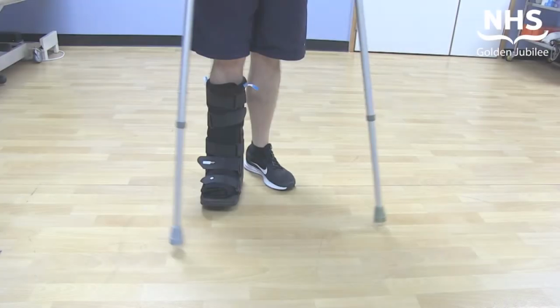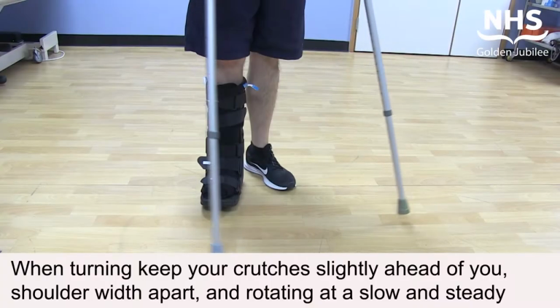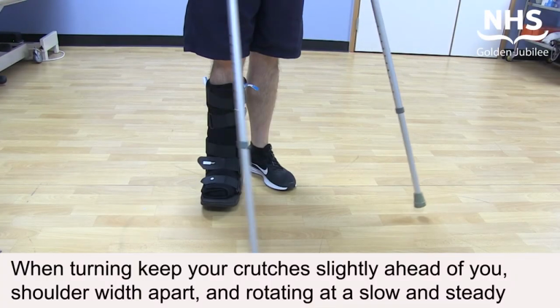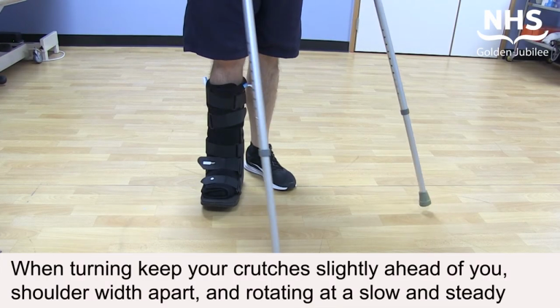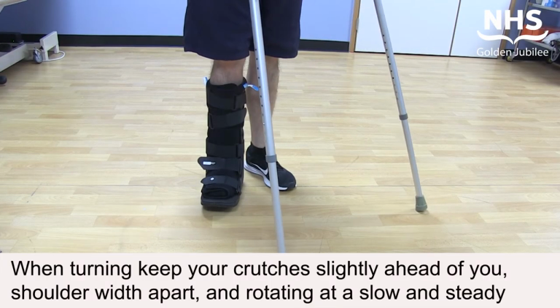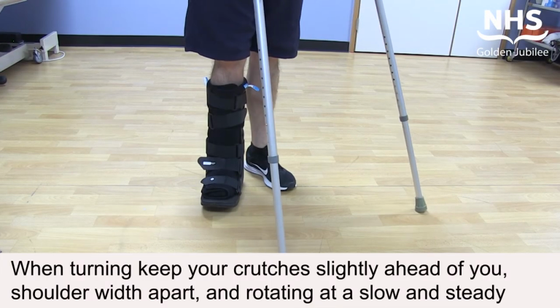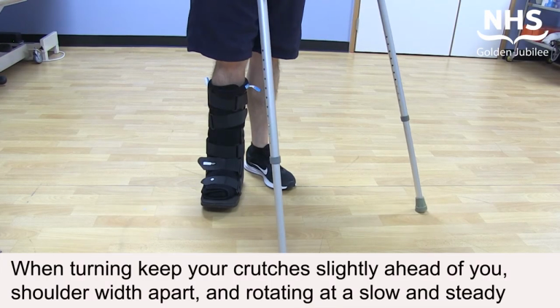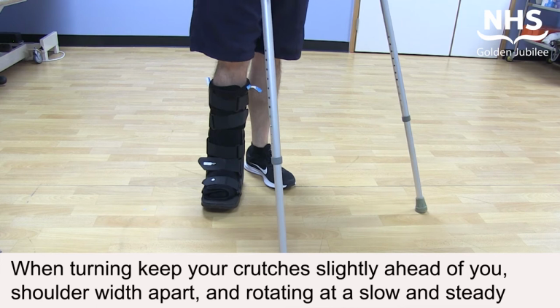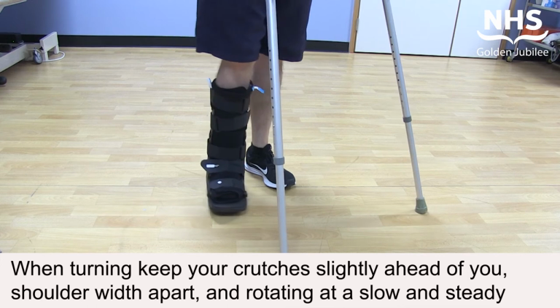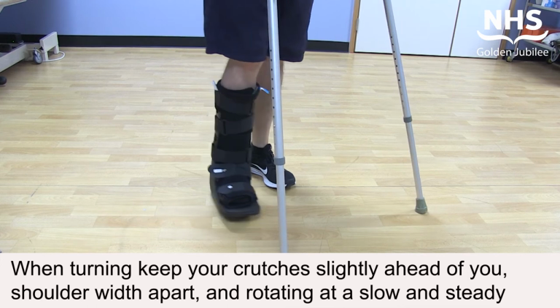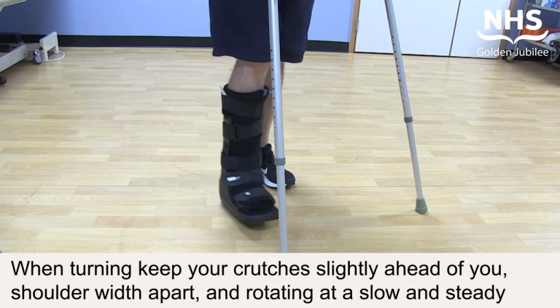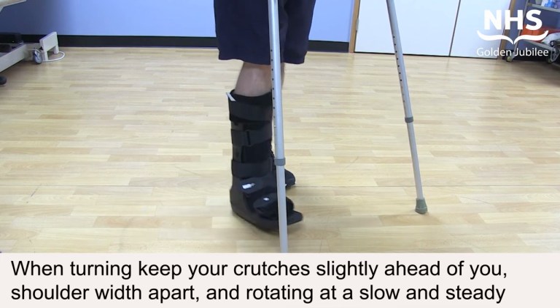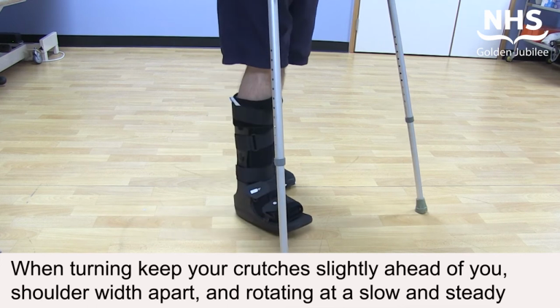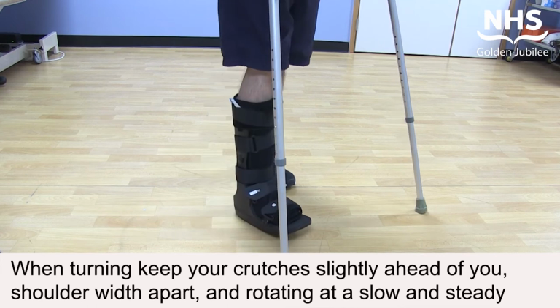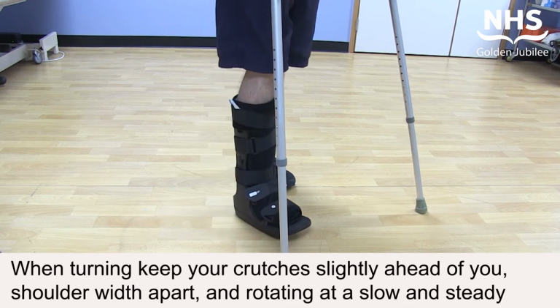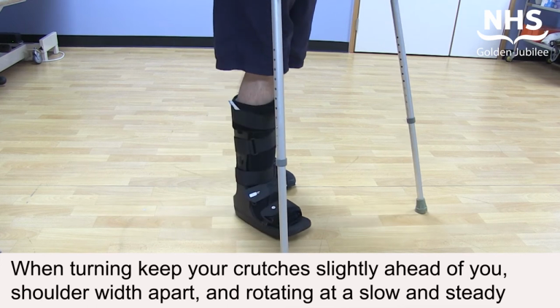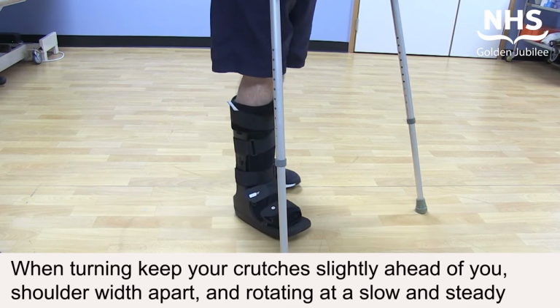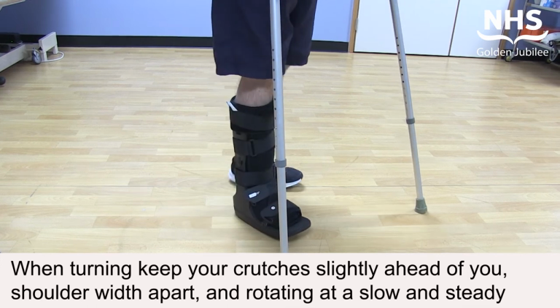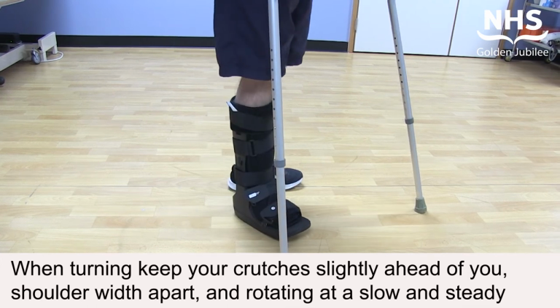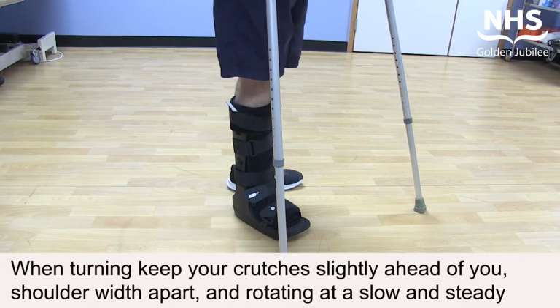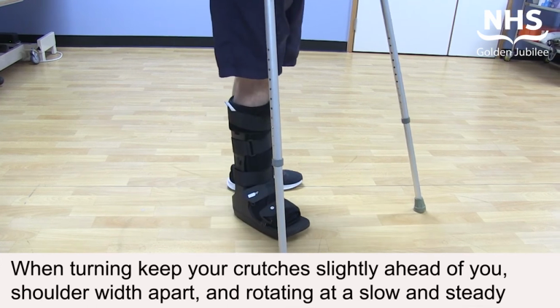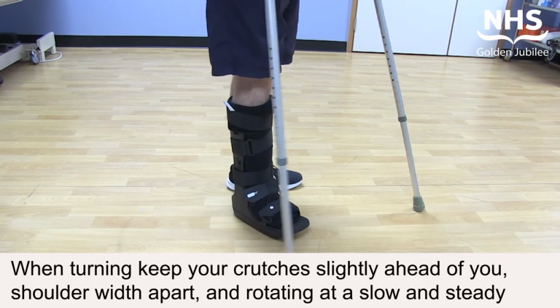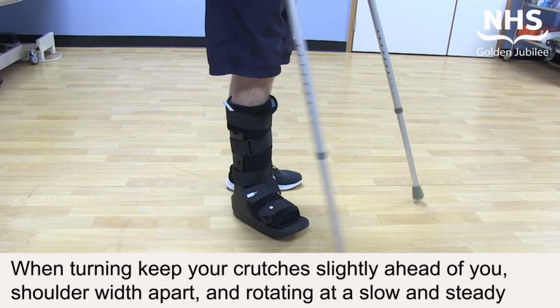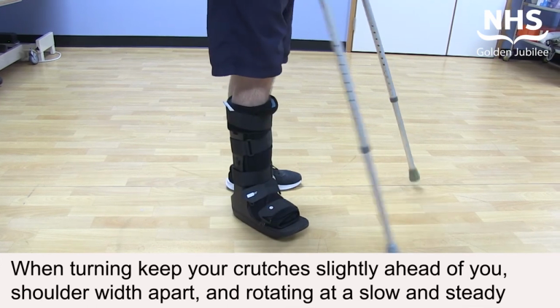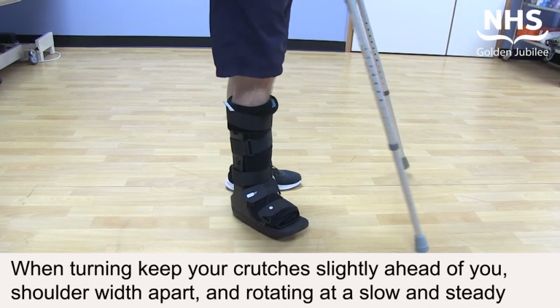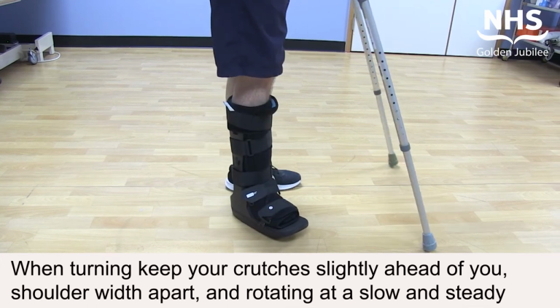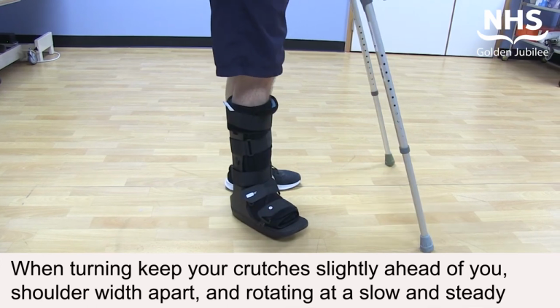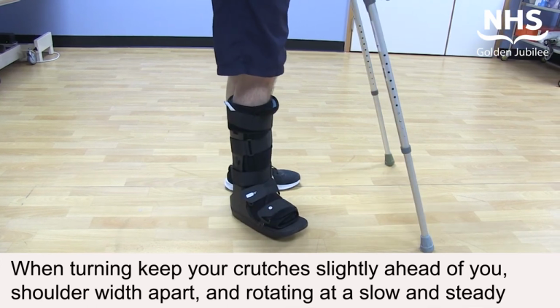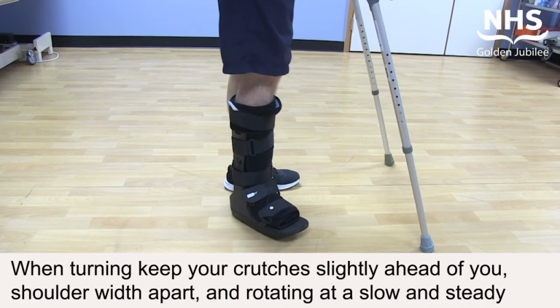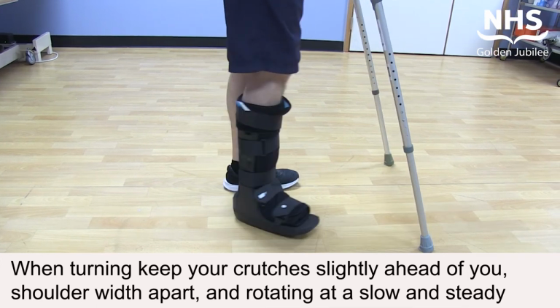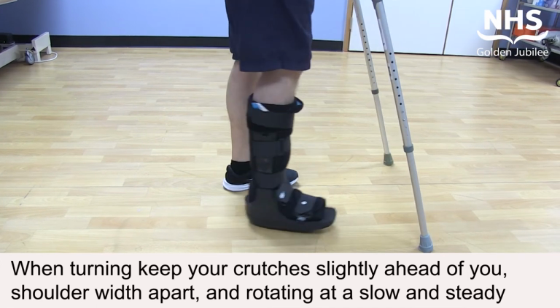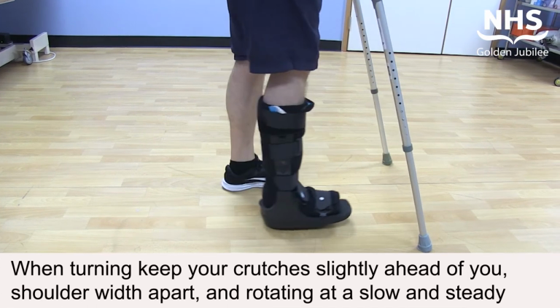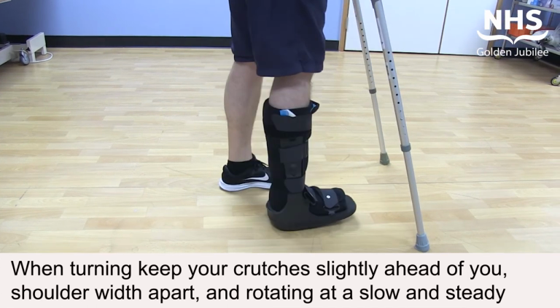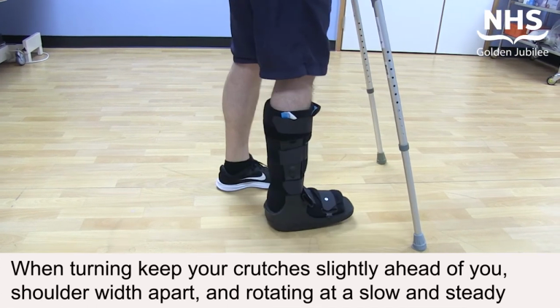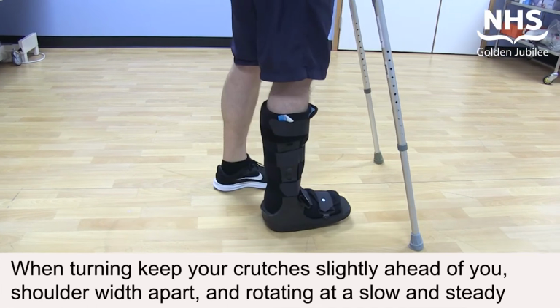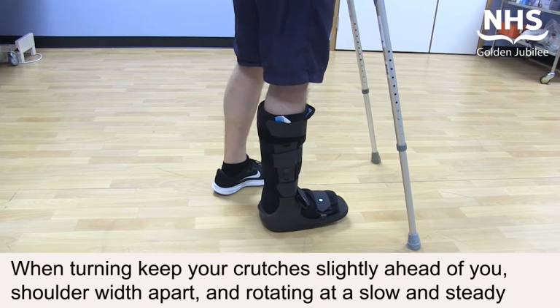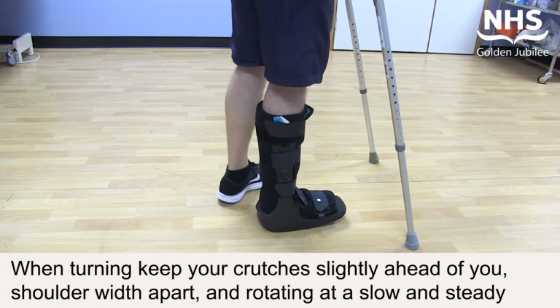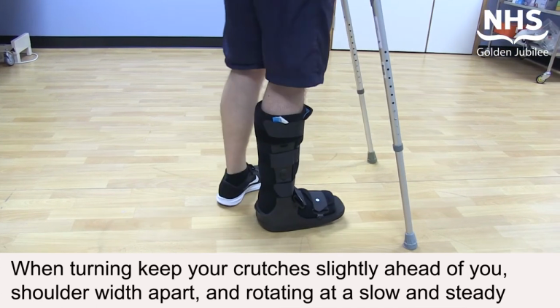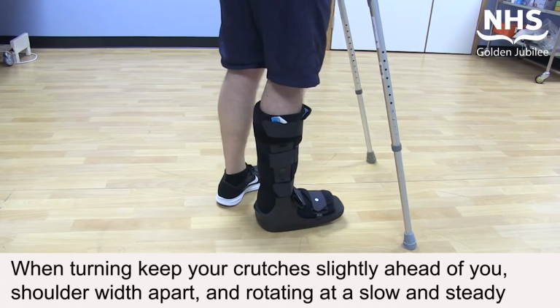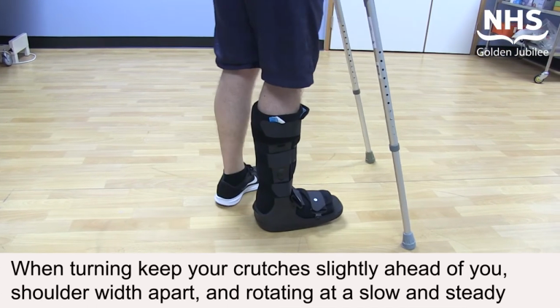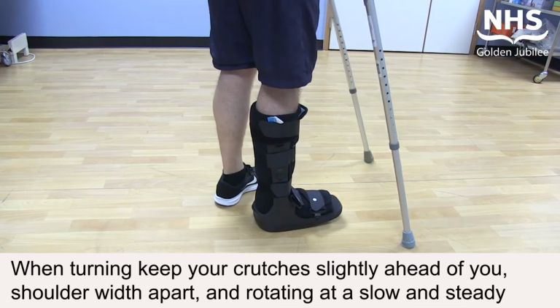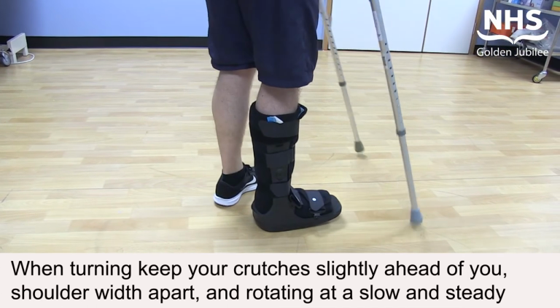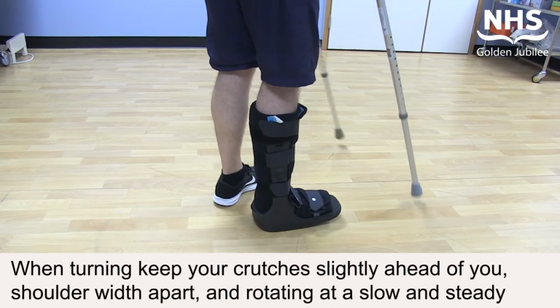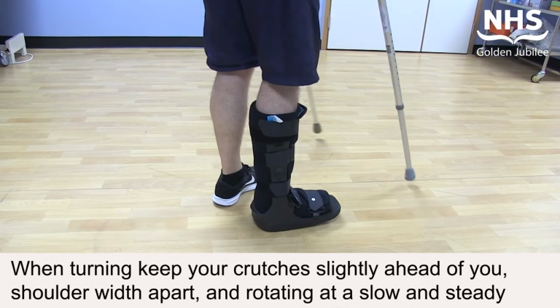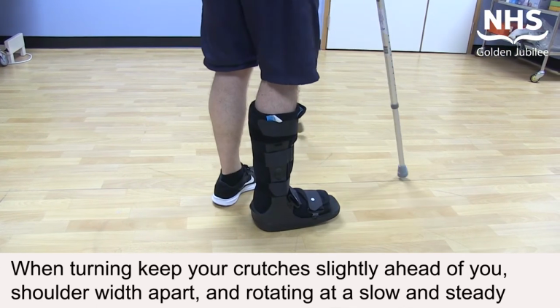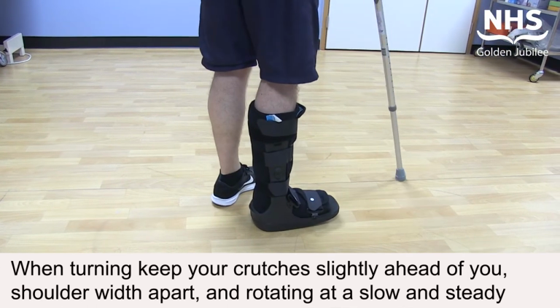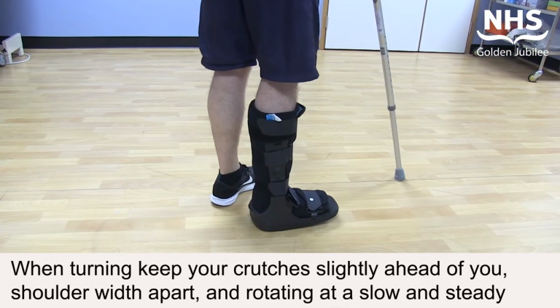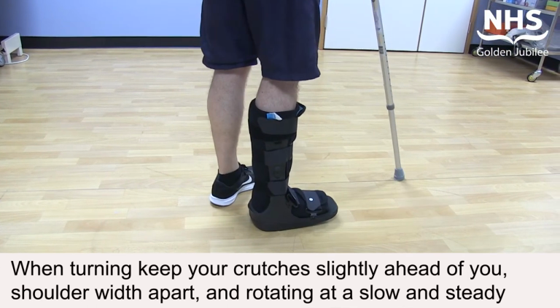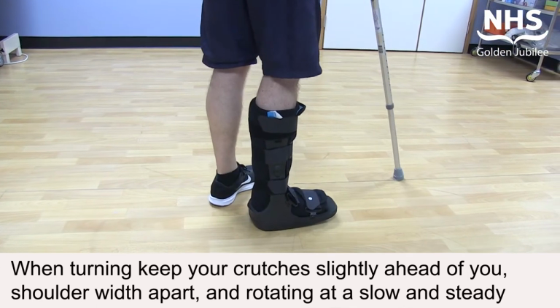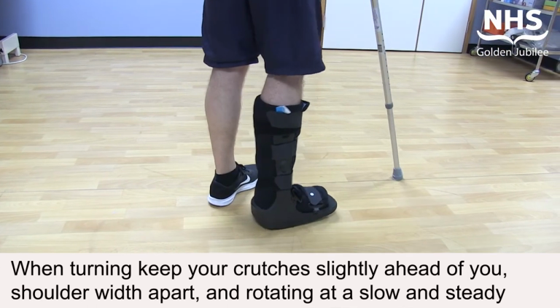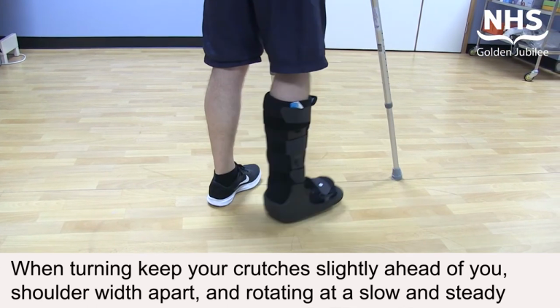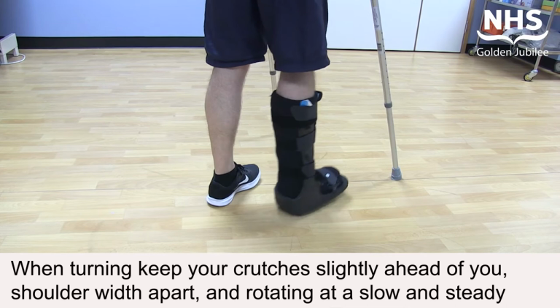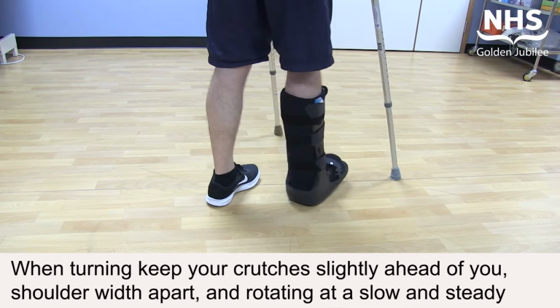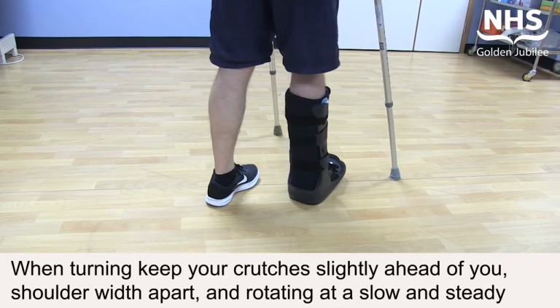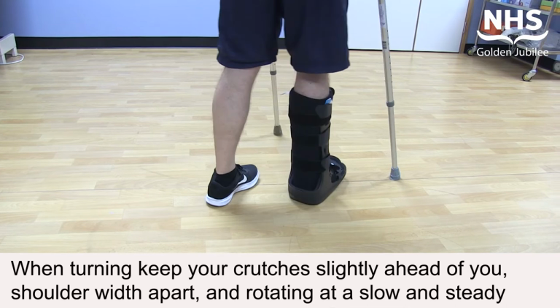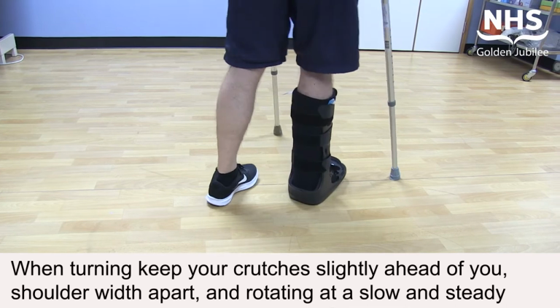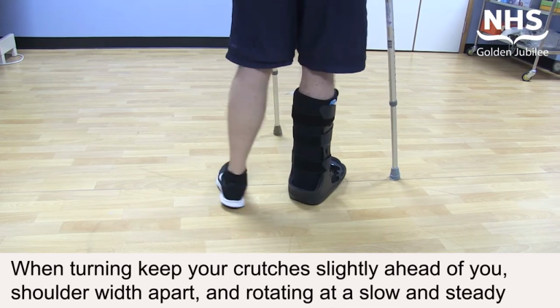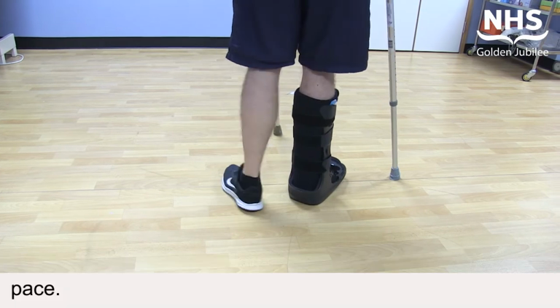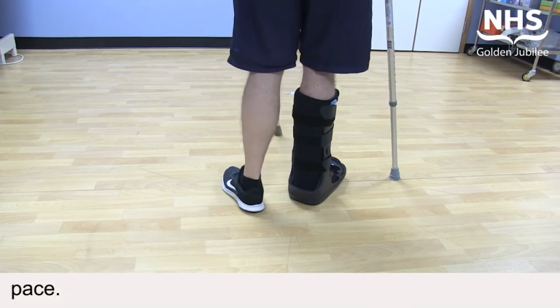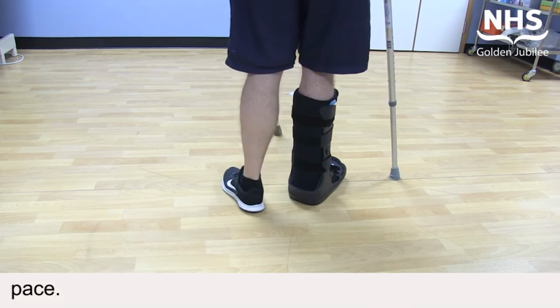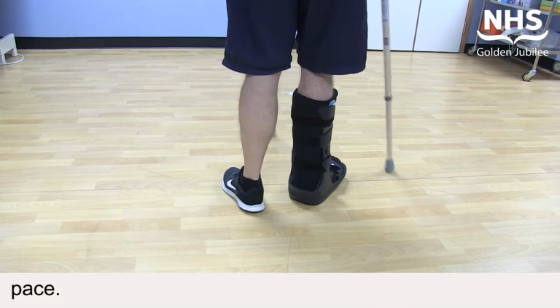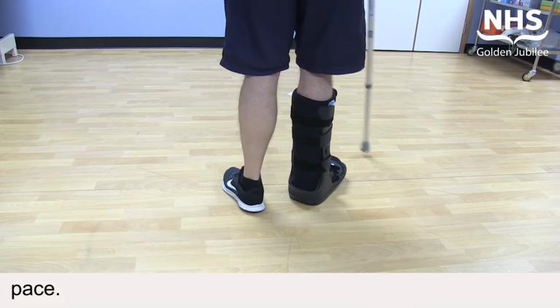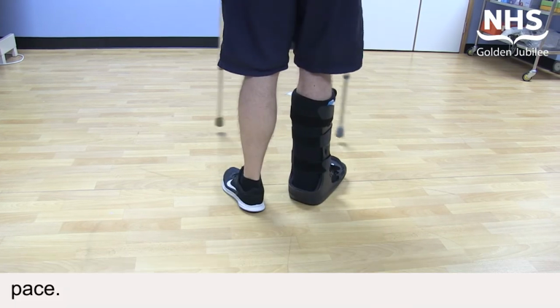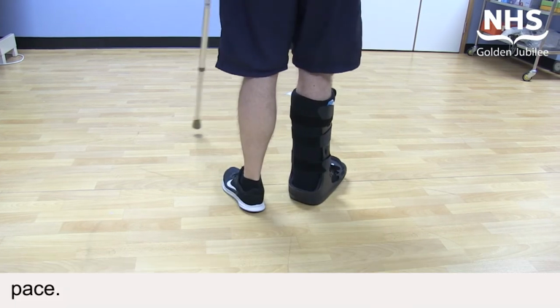When turning, keep your crutches slightly ahead of you, shoulder width apart, and rotate at a slow and steady pace.